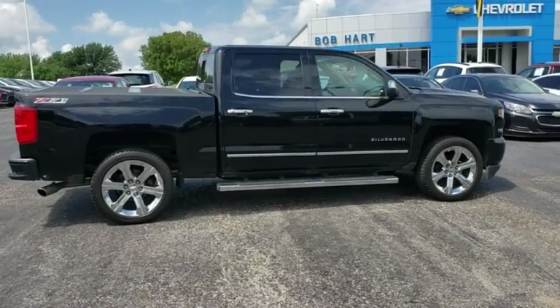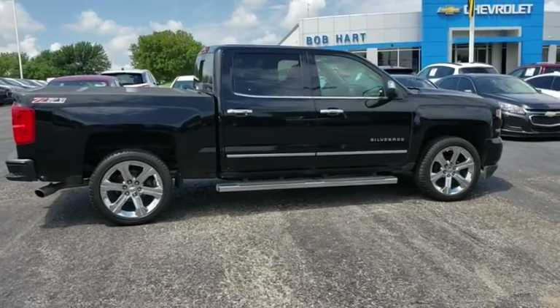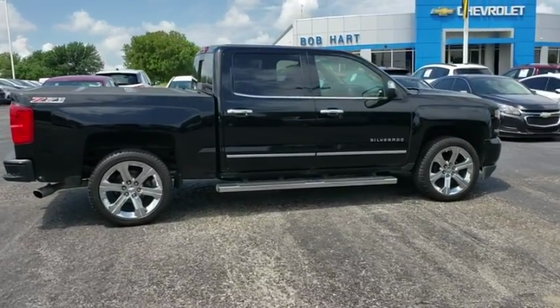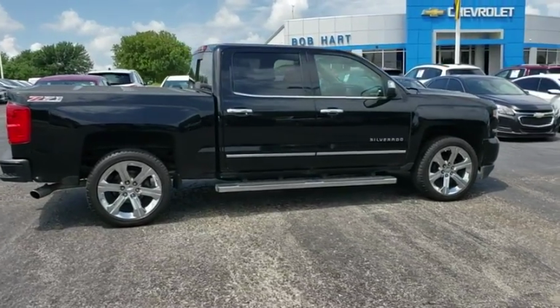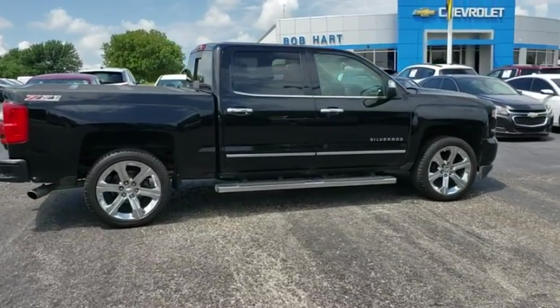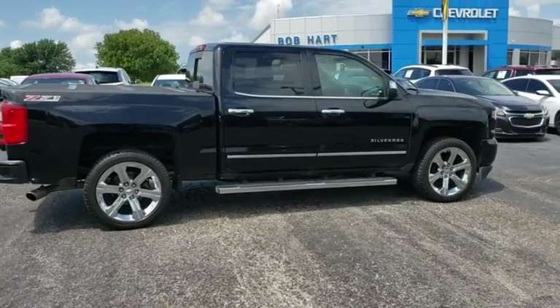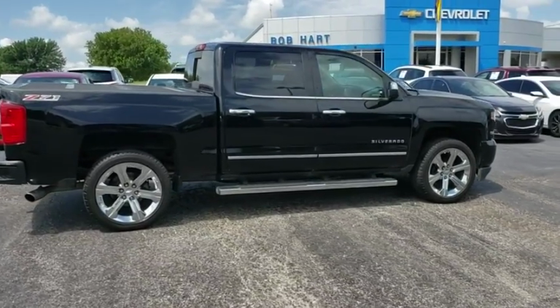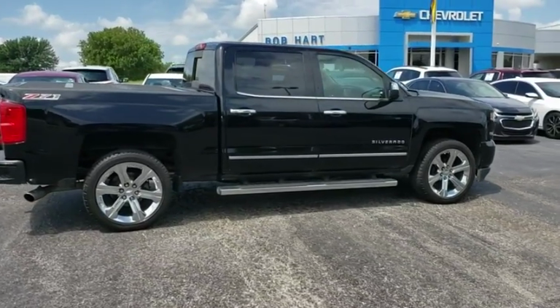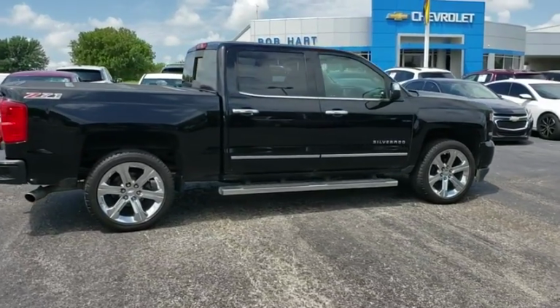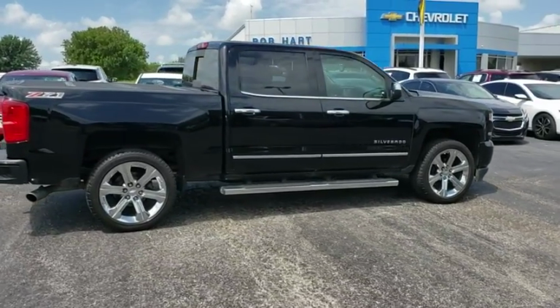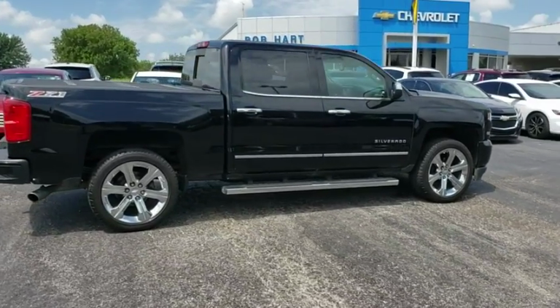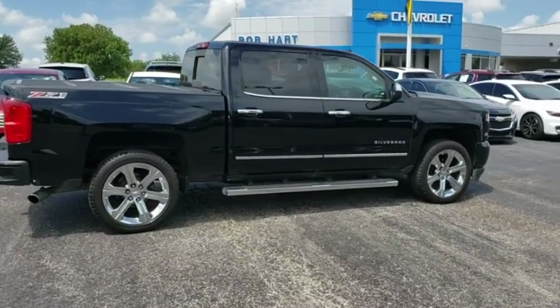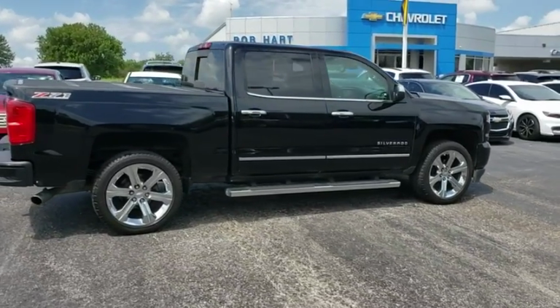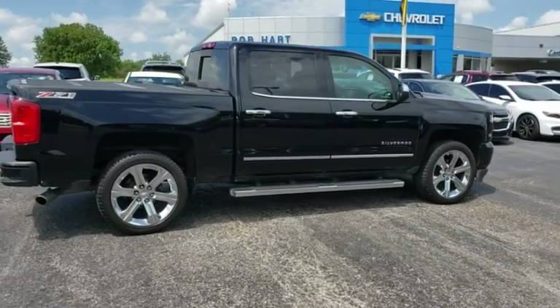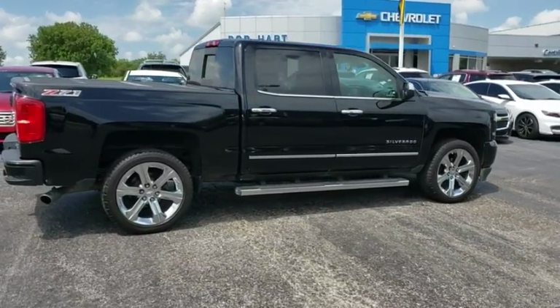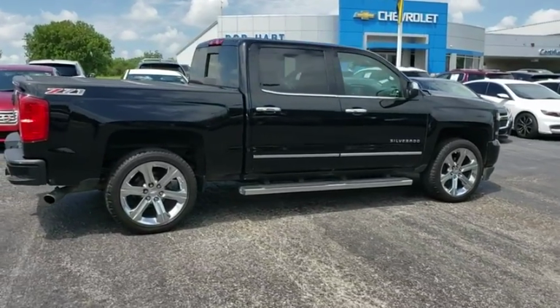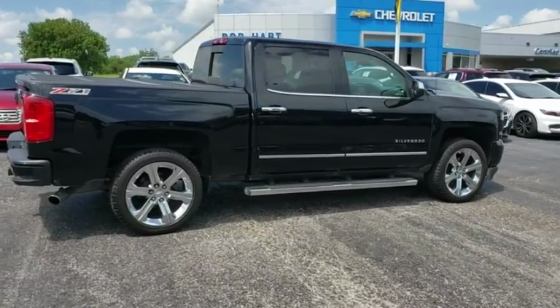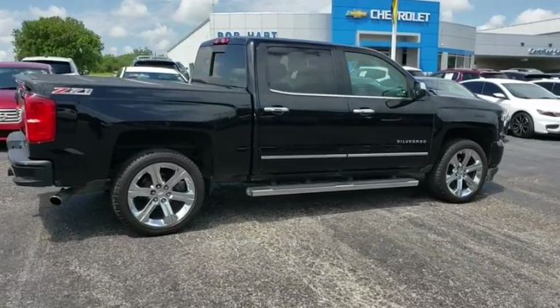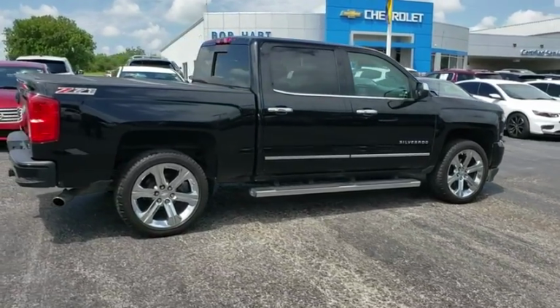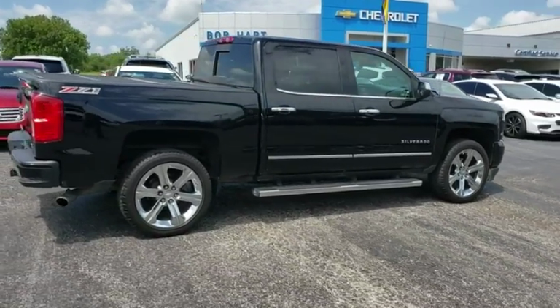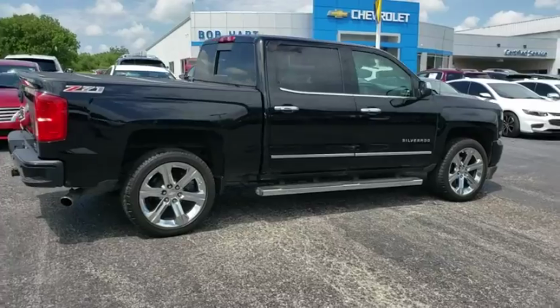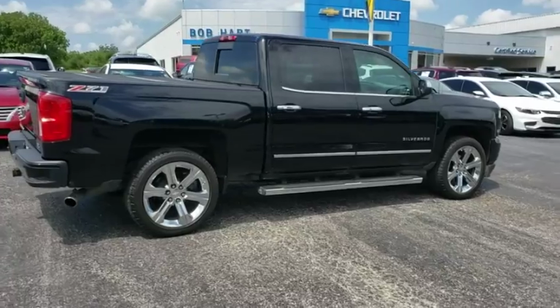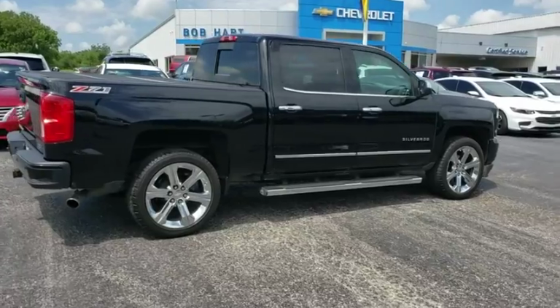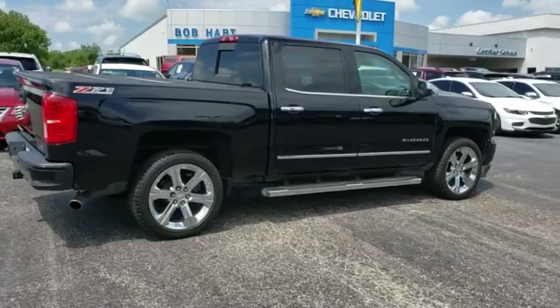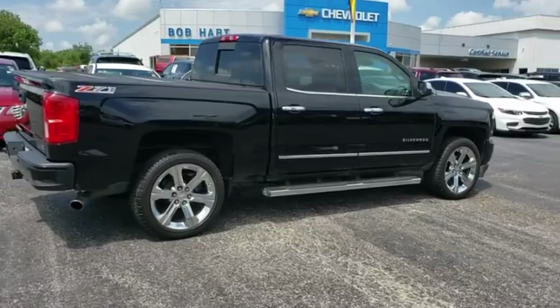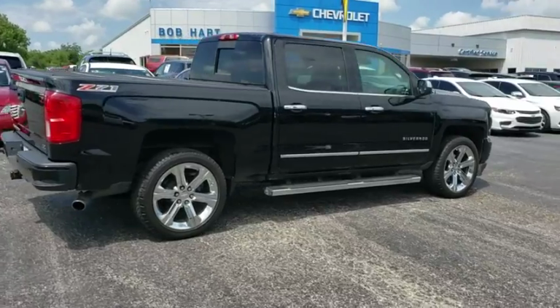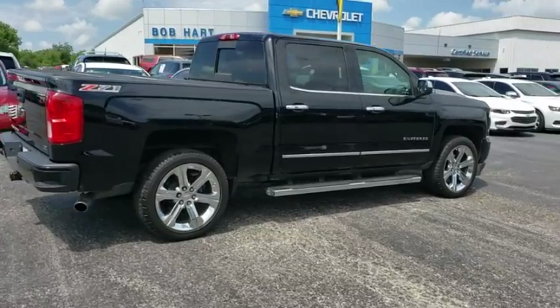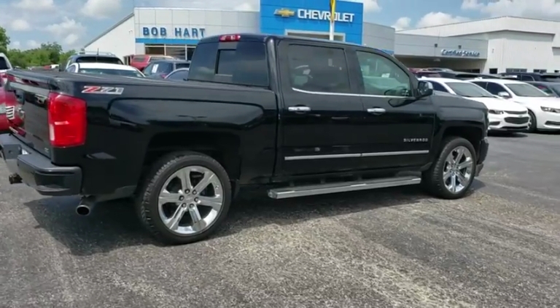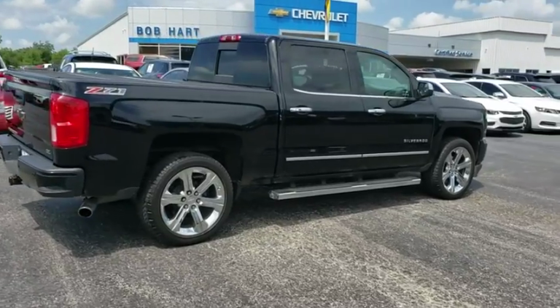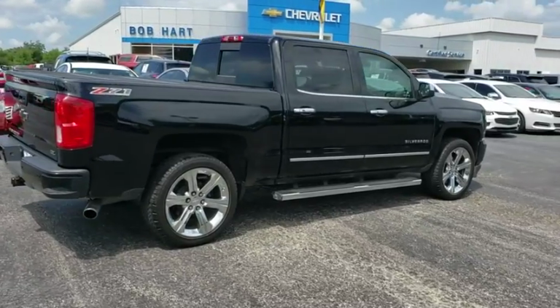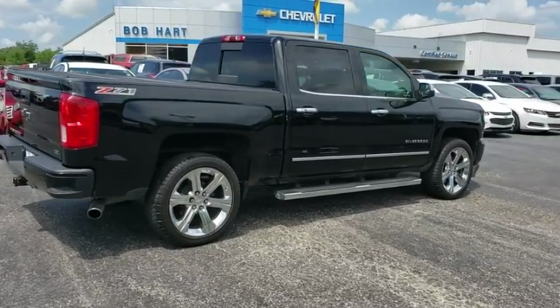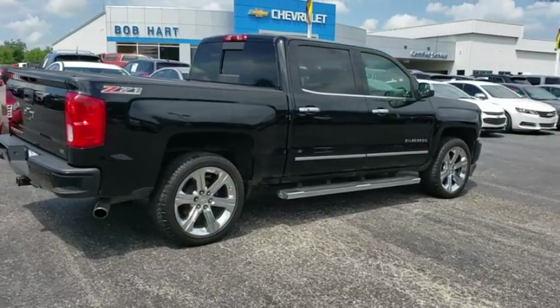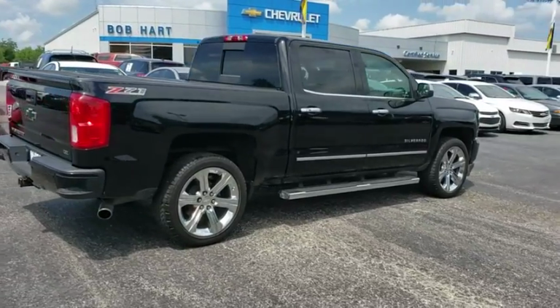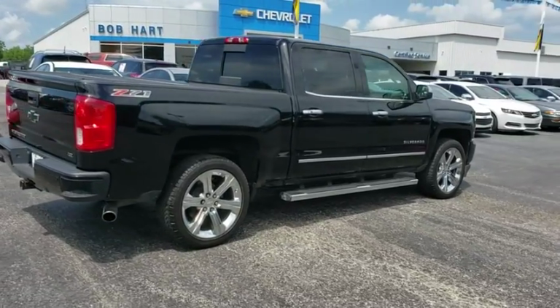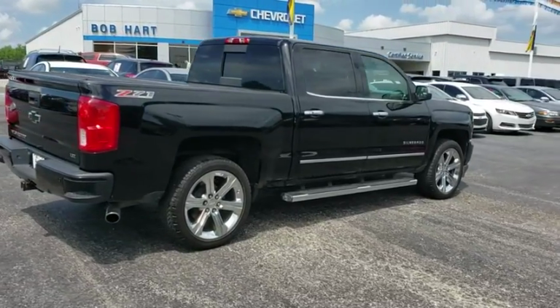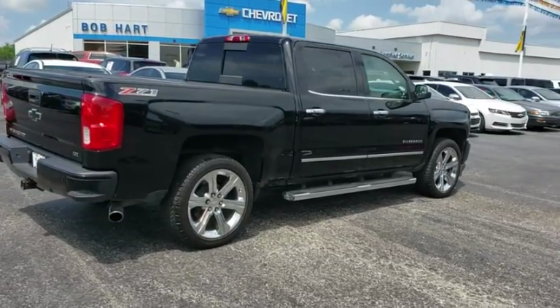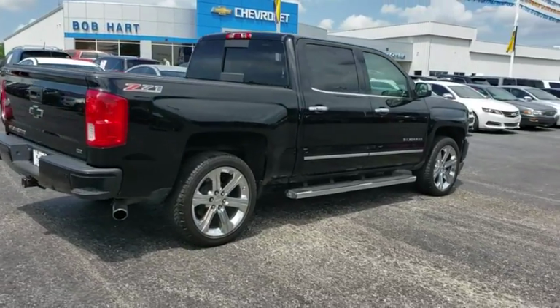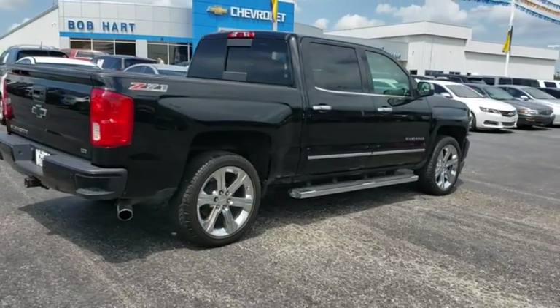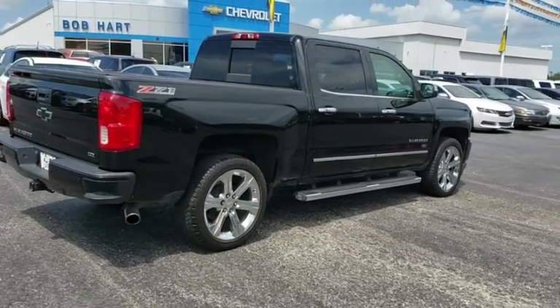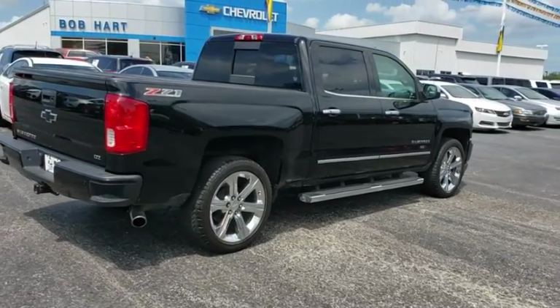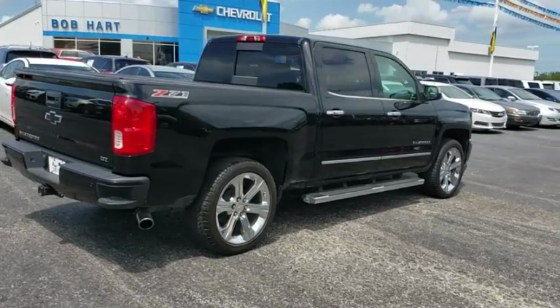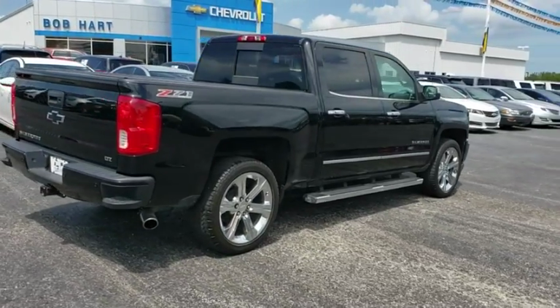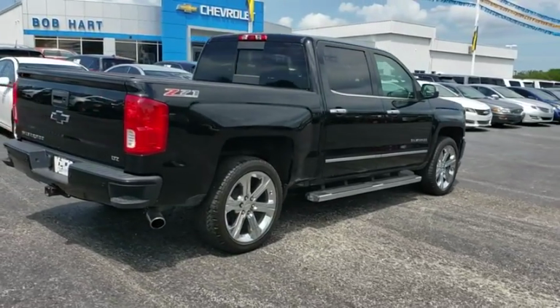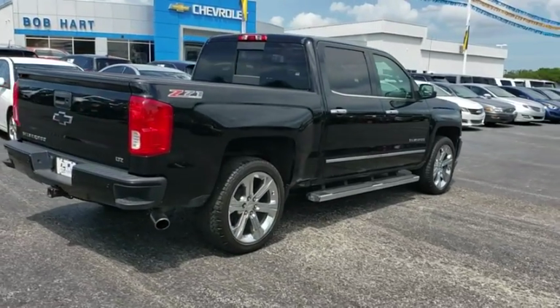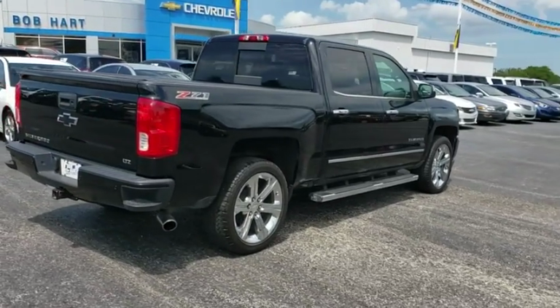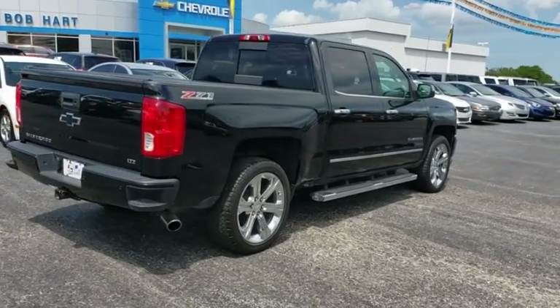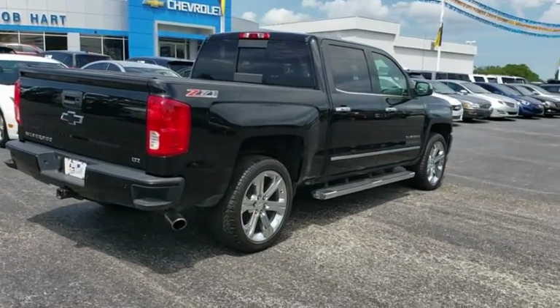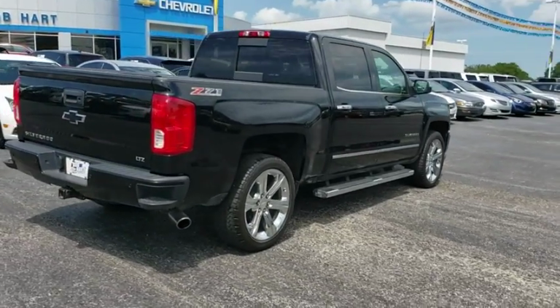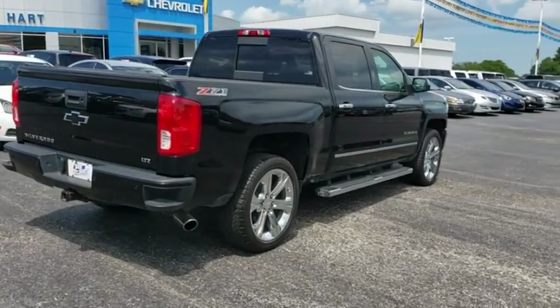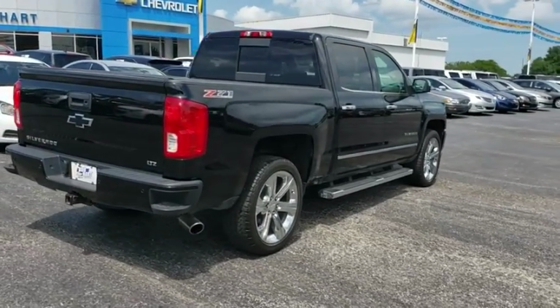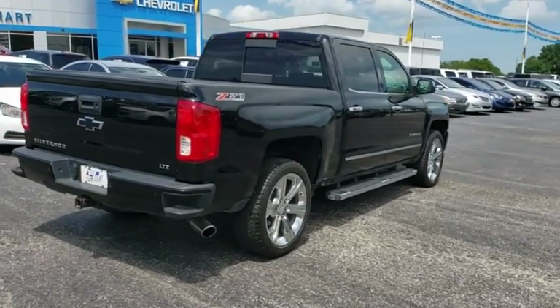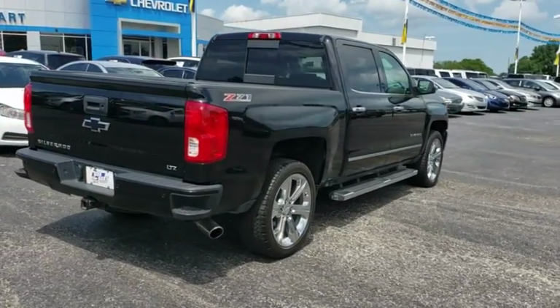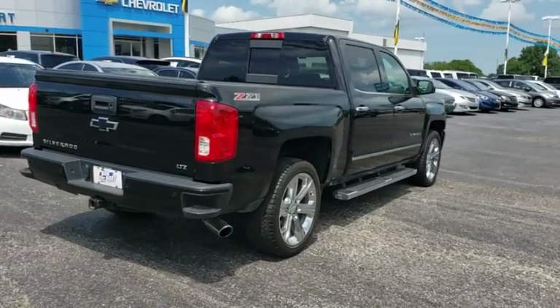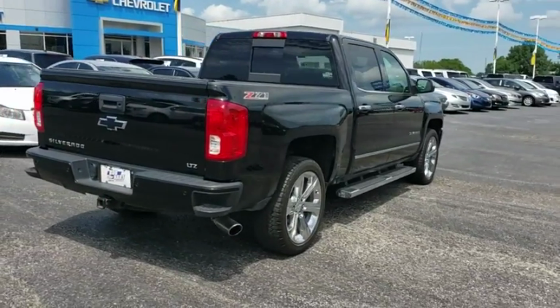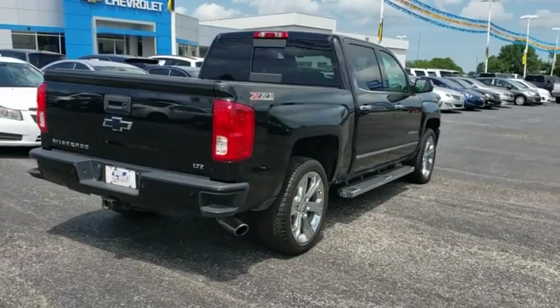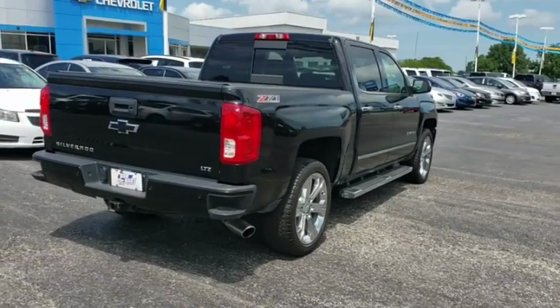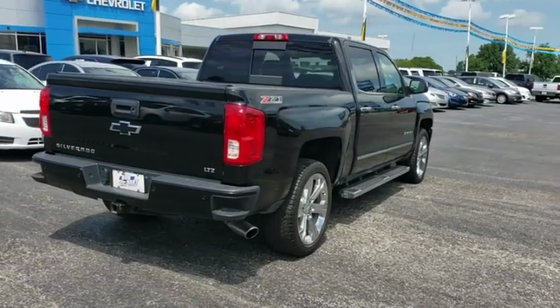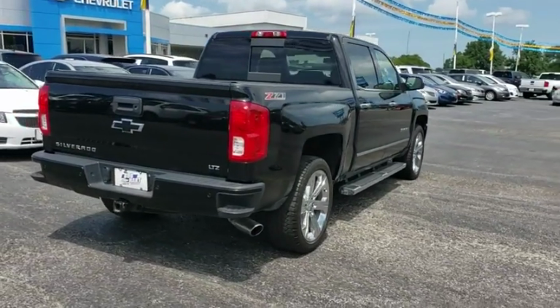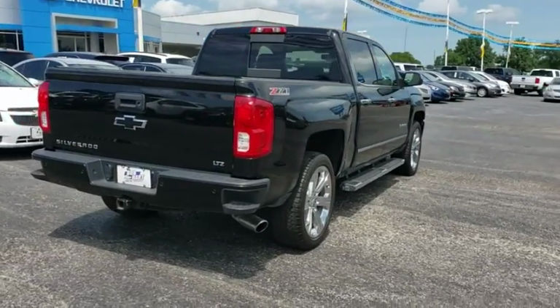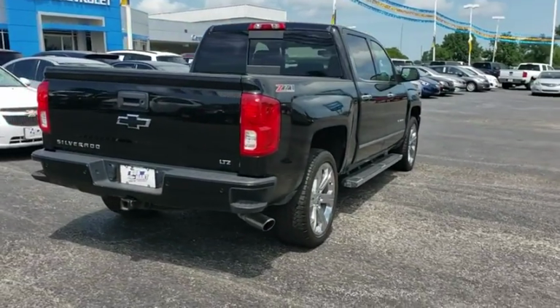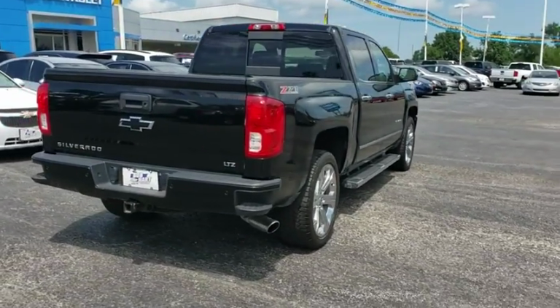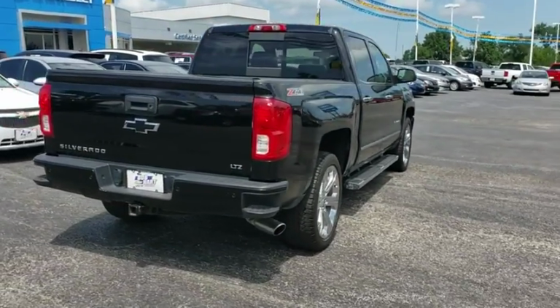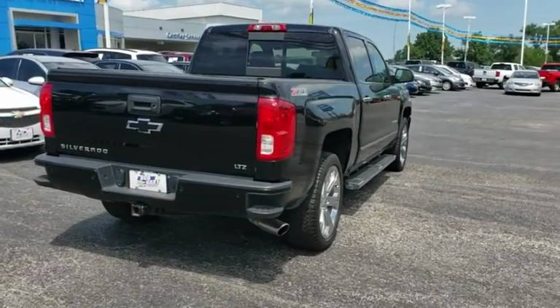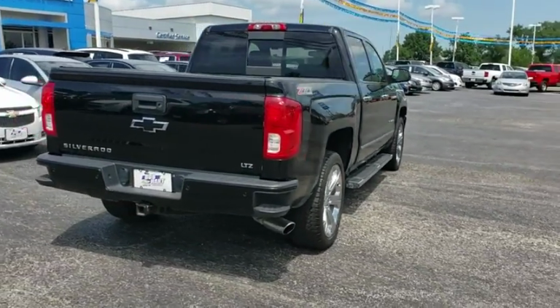This vehicle has less than 75,000 miles. Here are some of this vehicle's great options: power passenger seats,